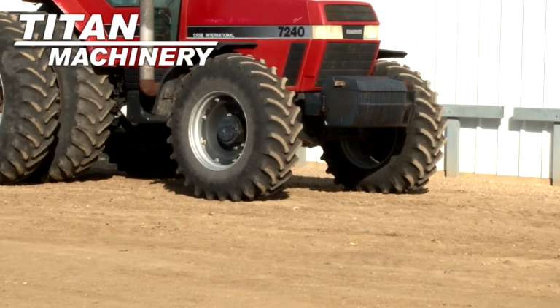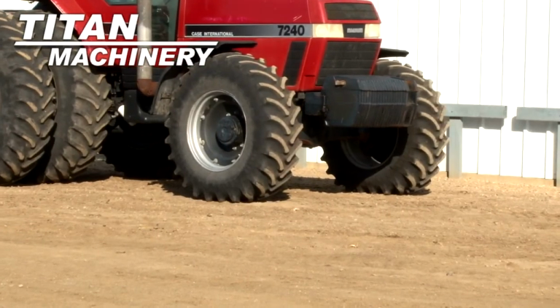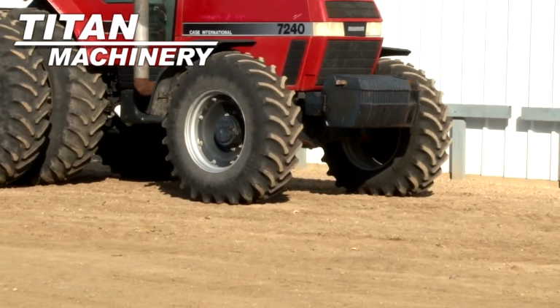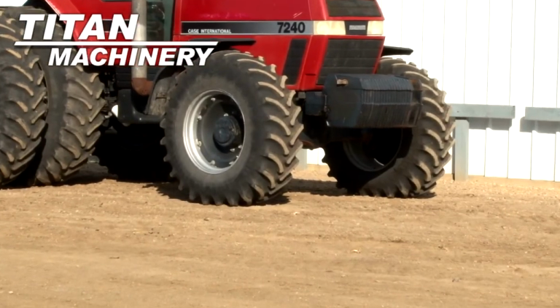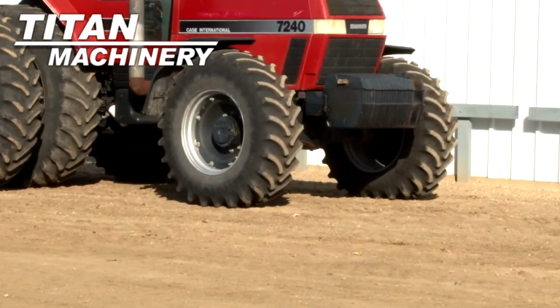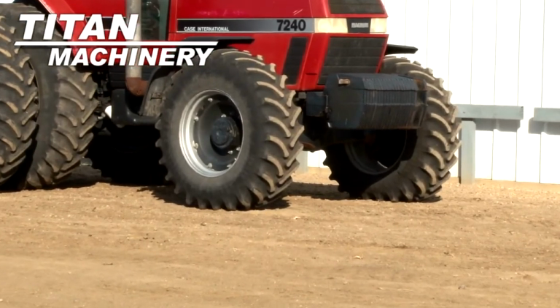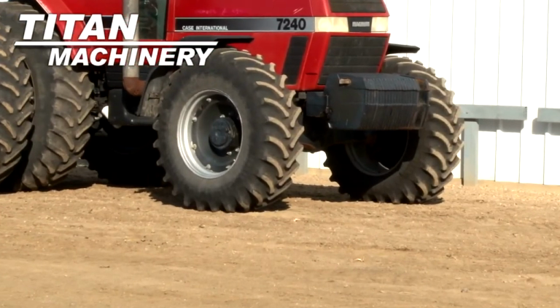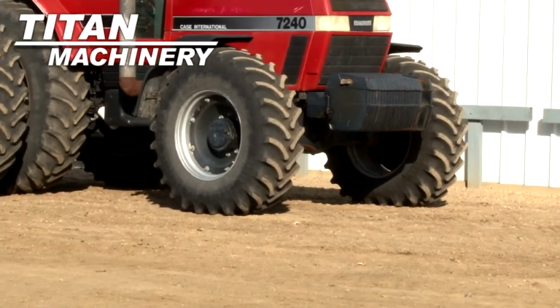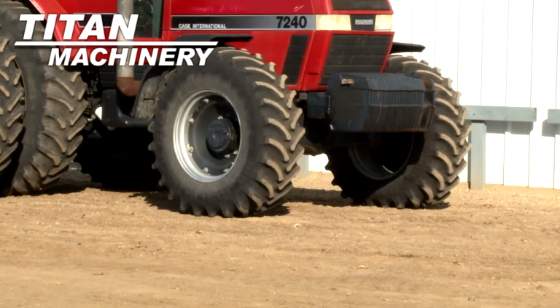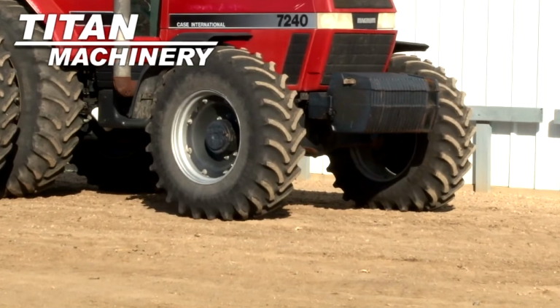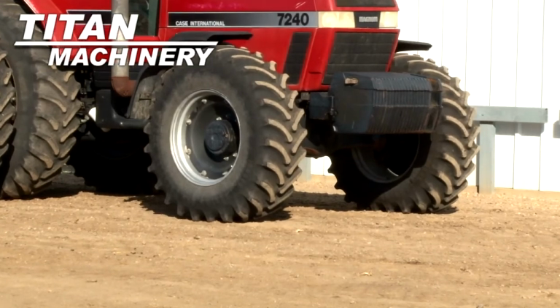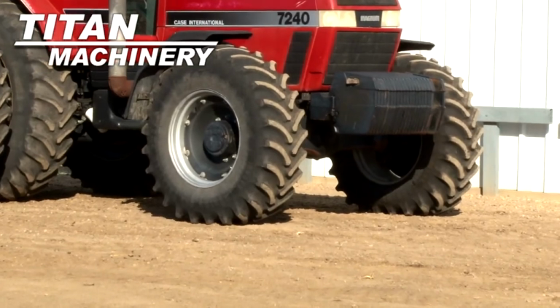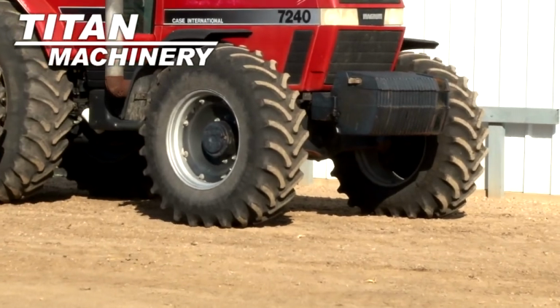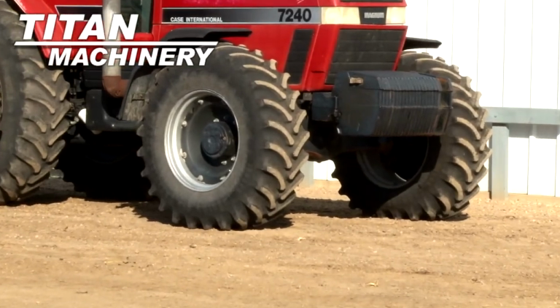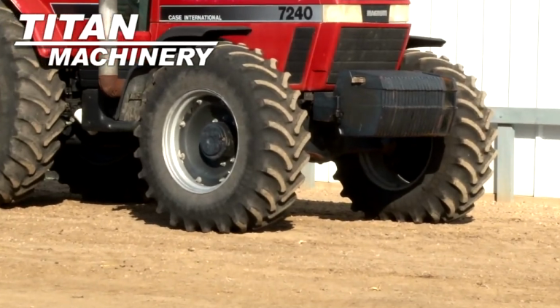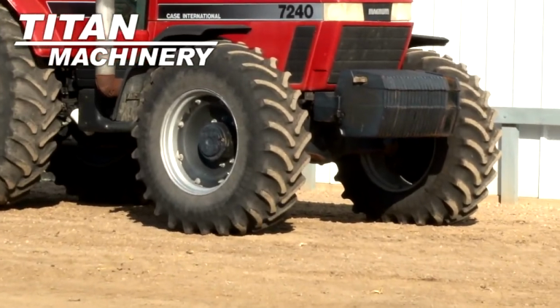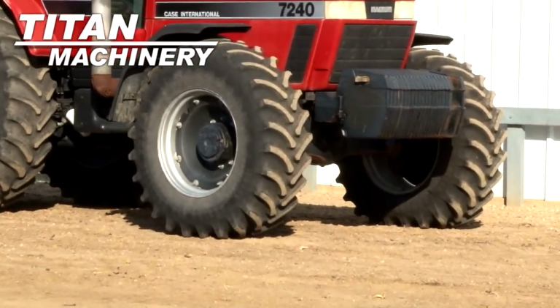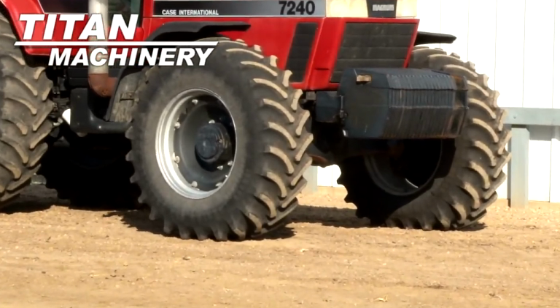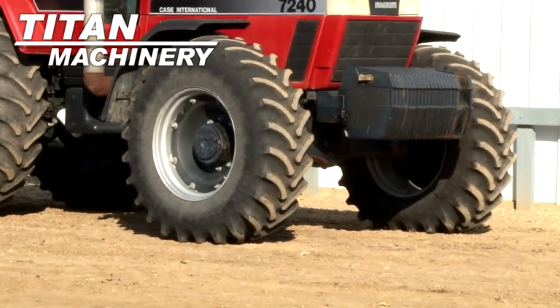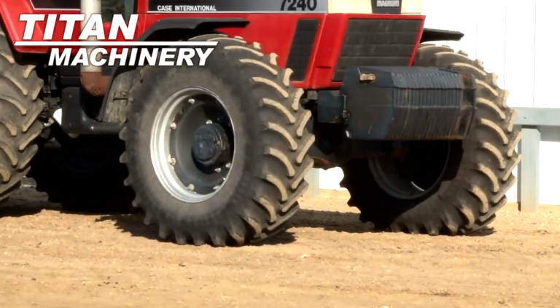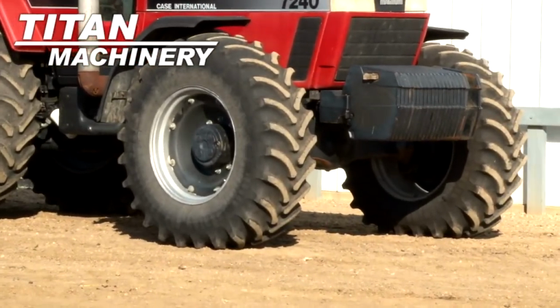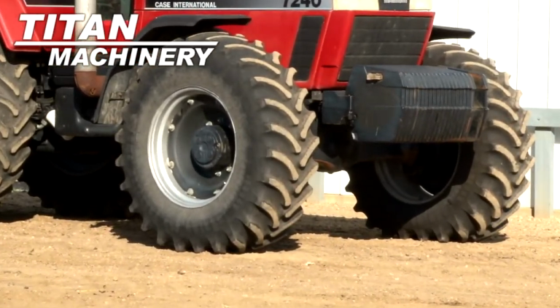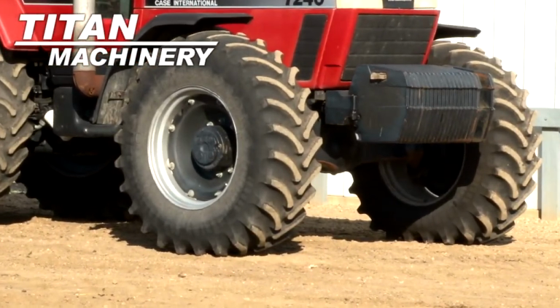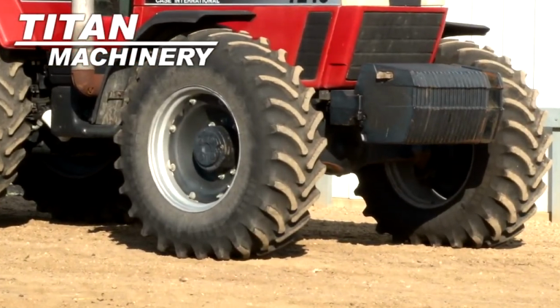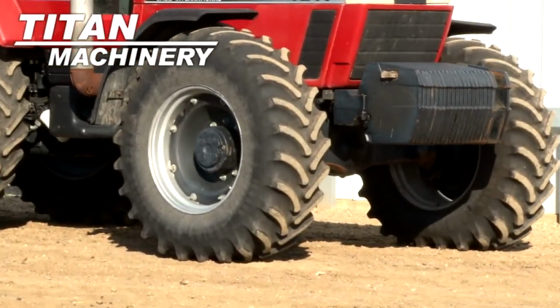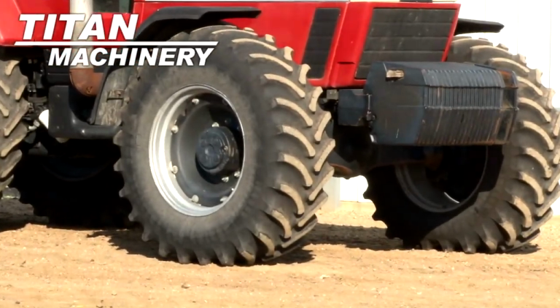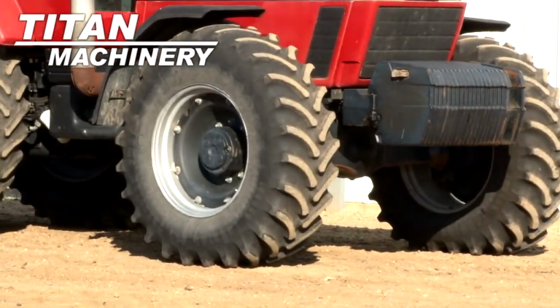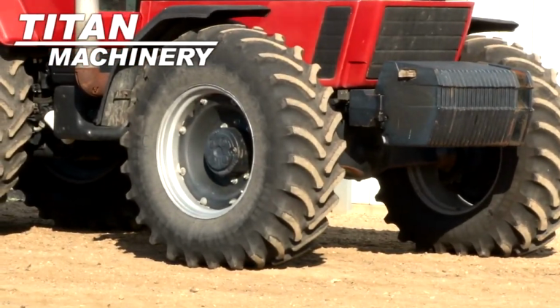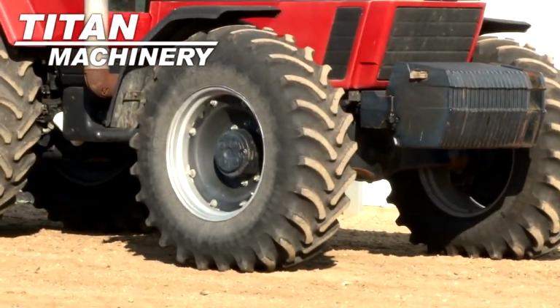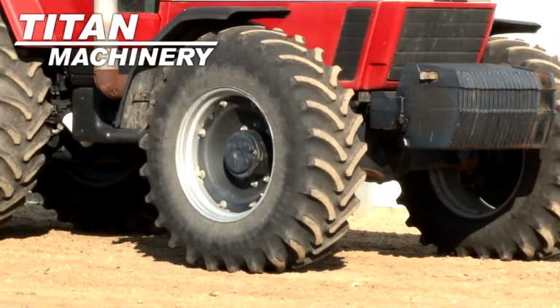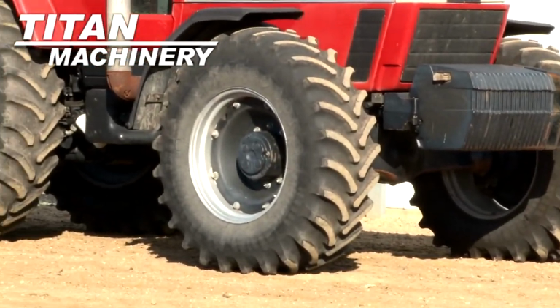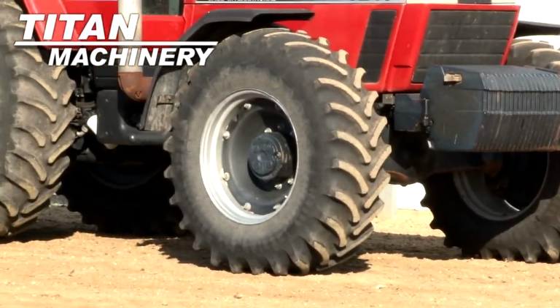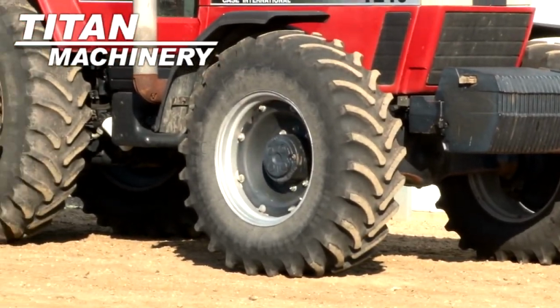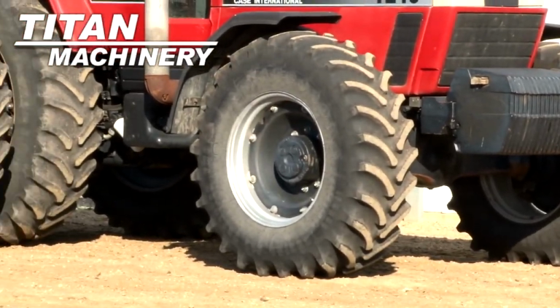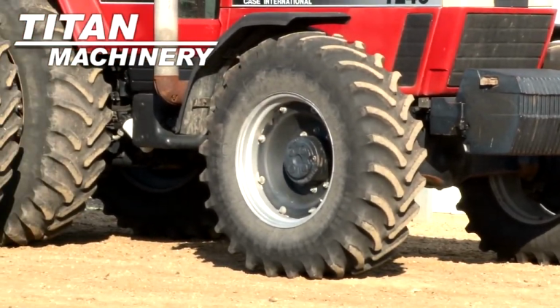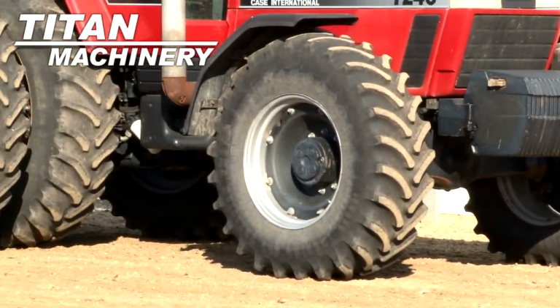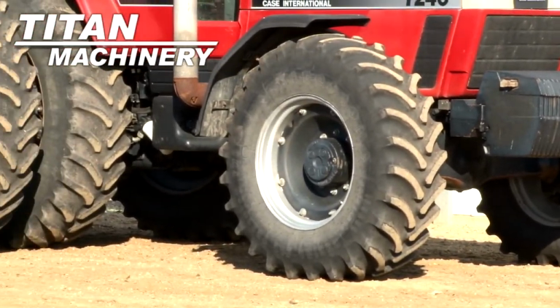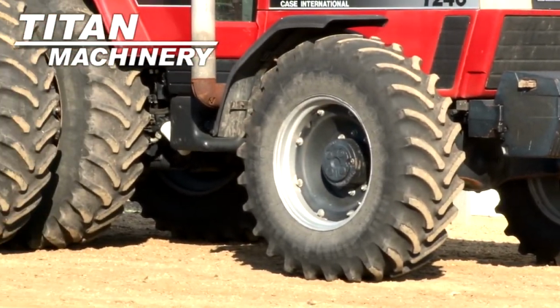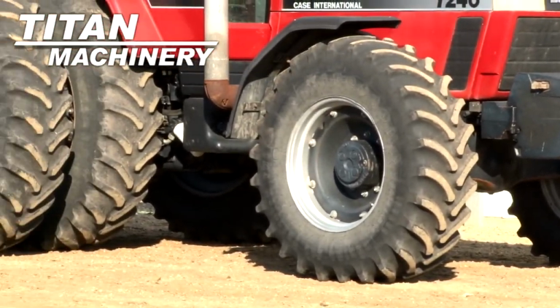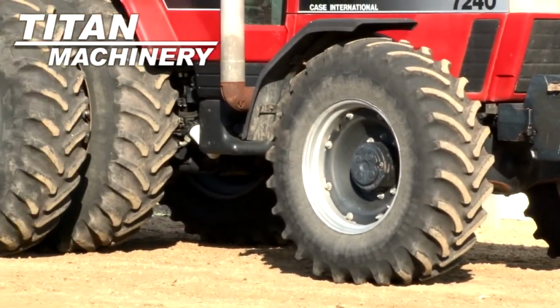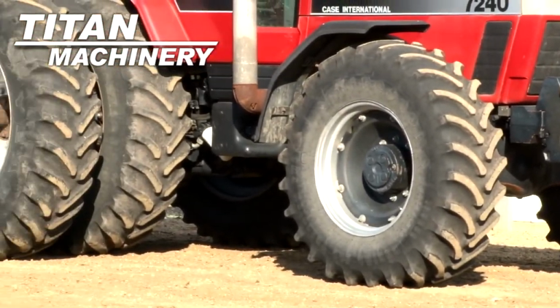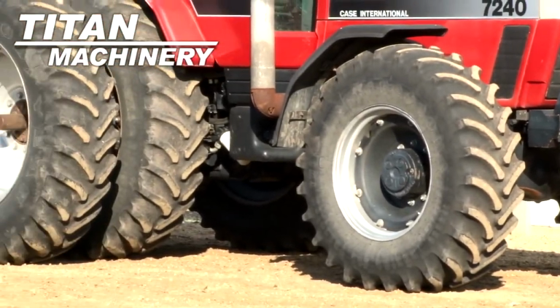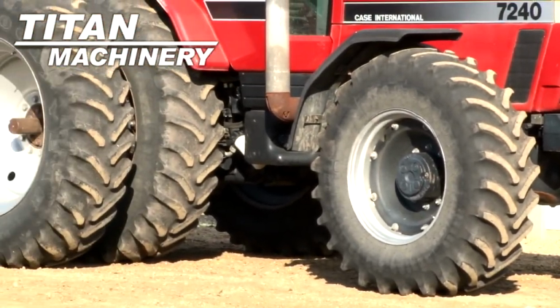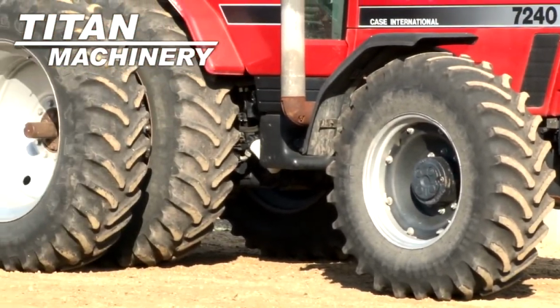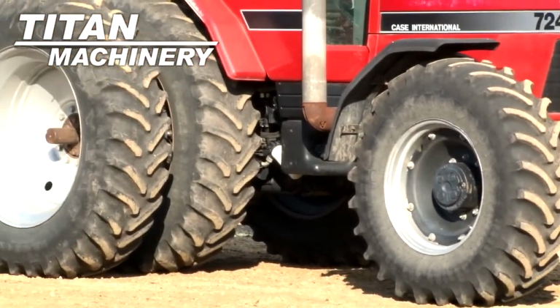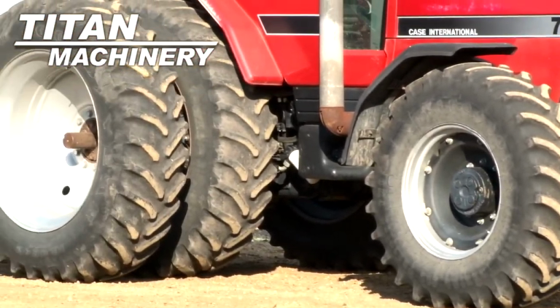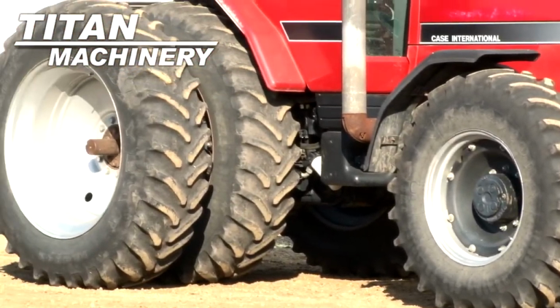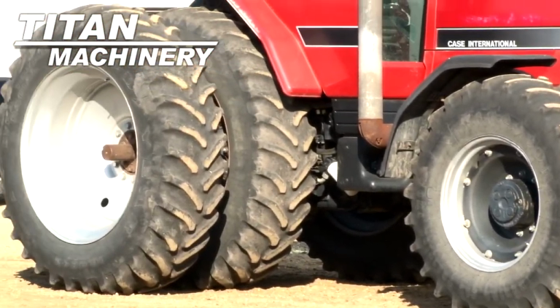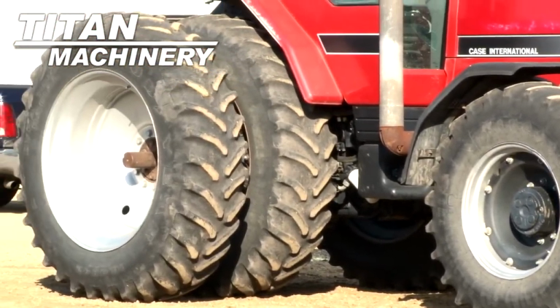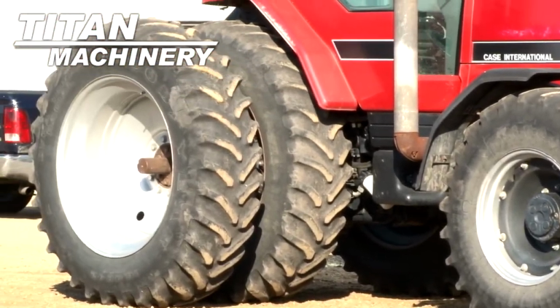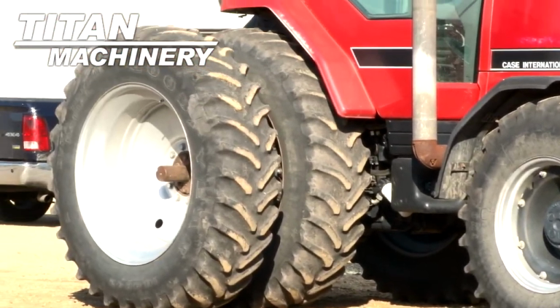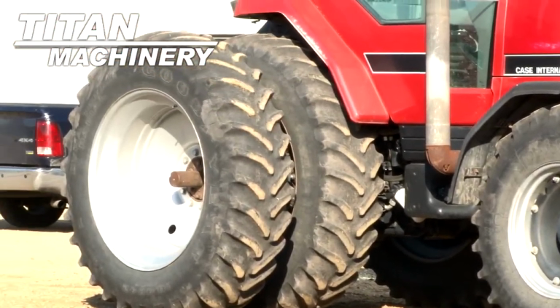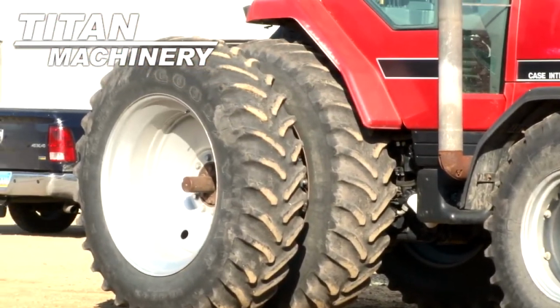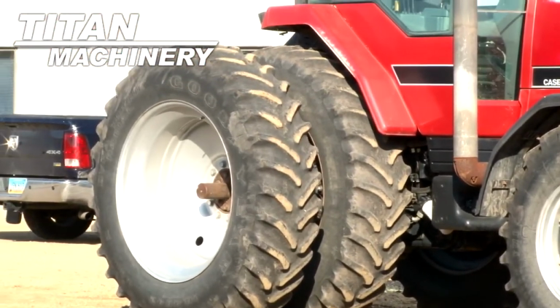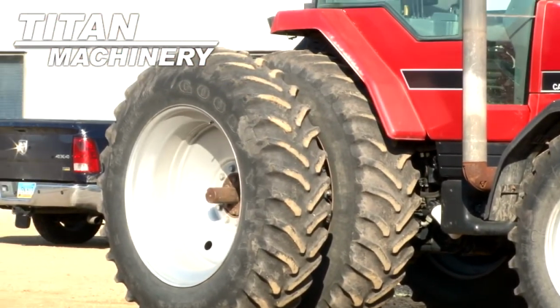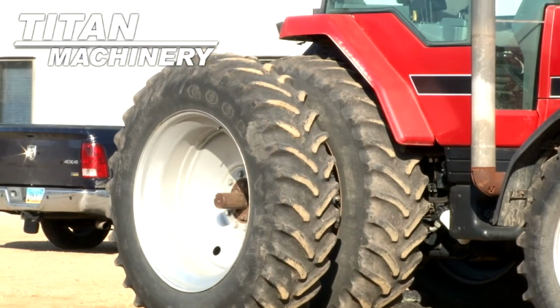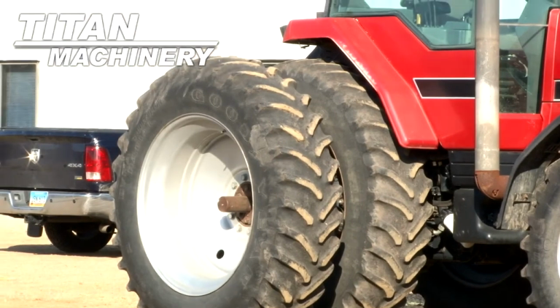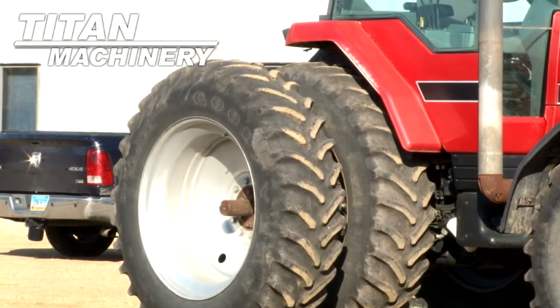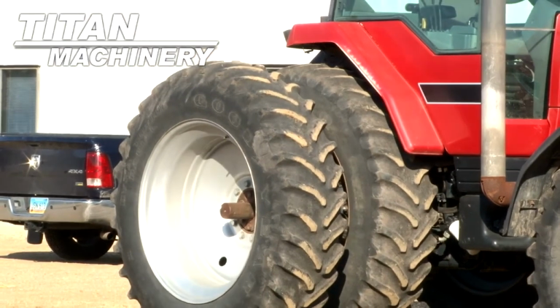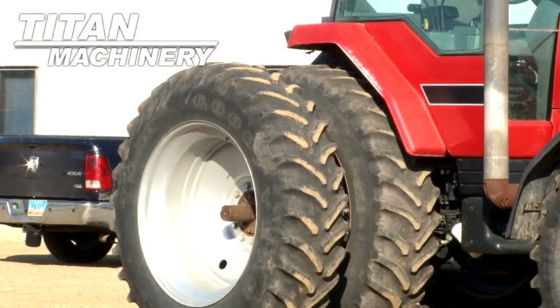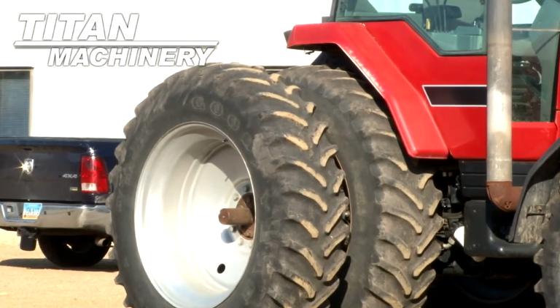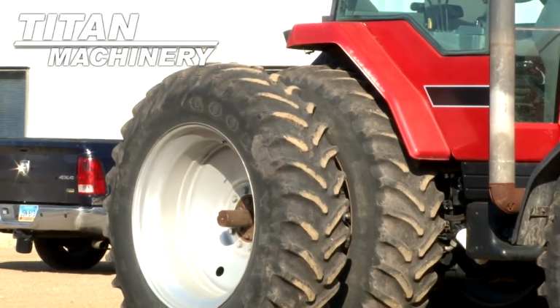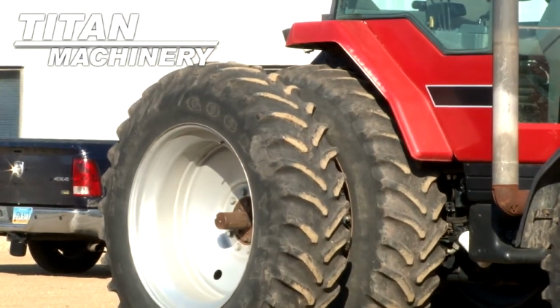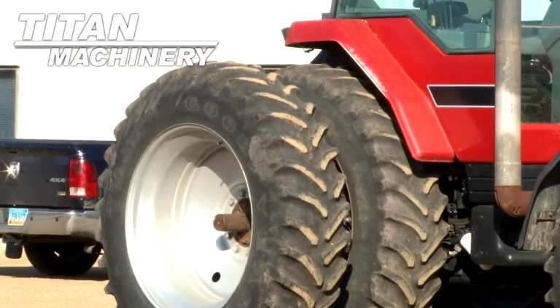Front tires are 16.9 28s. Rear tires are 18.4 R42s.